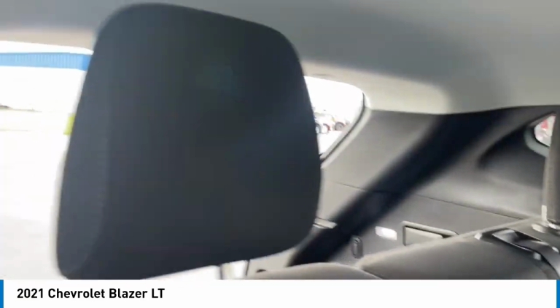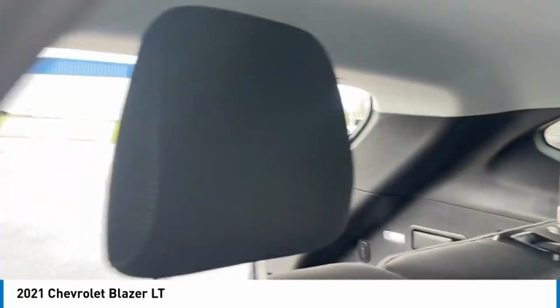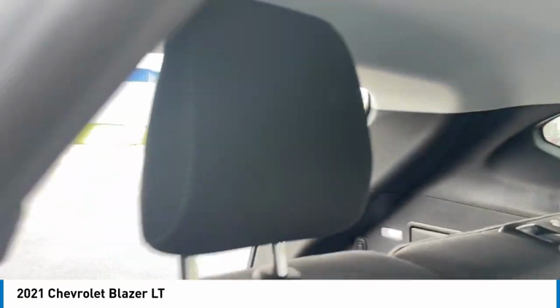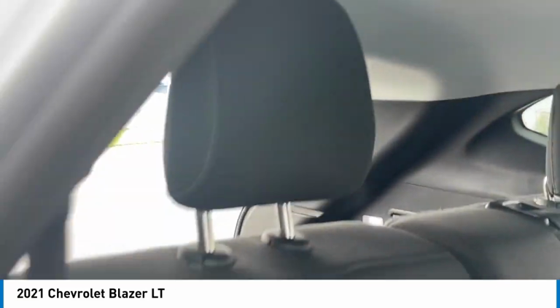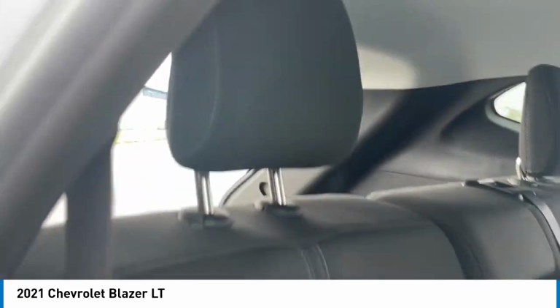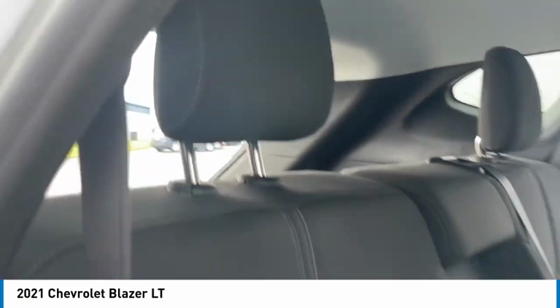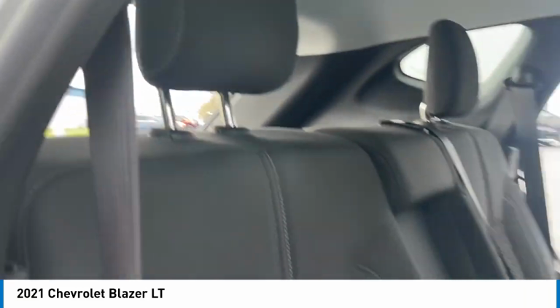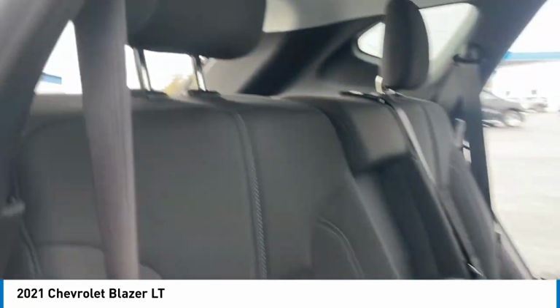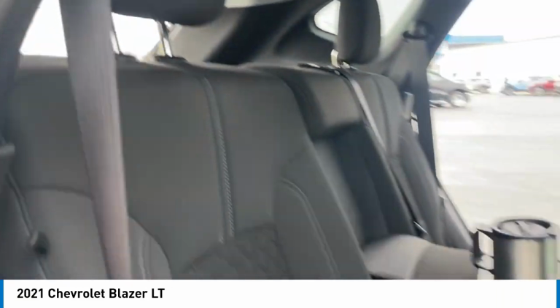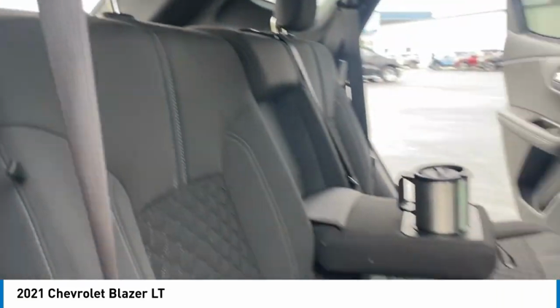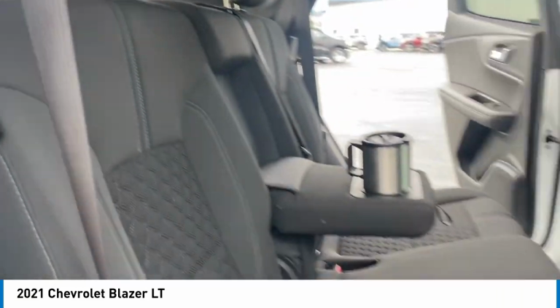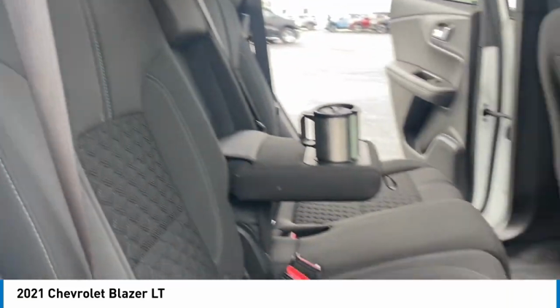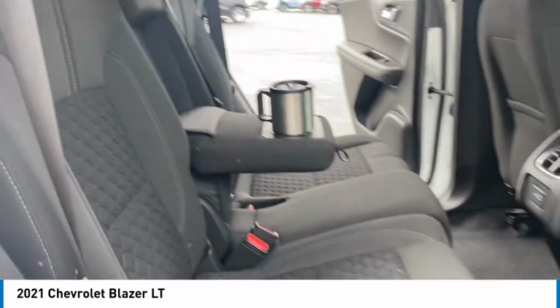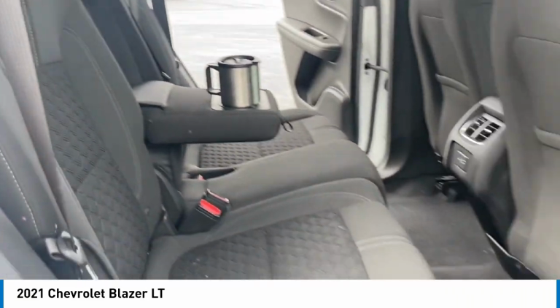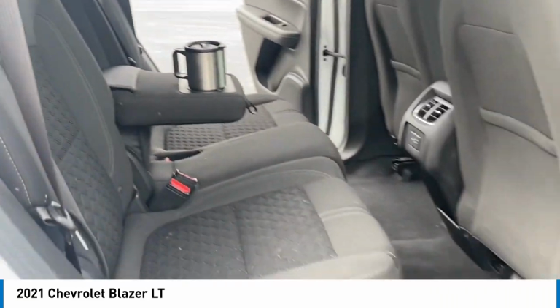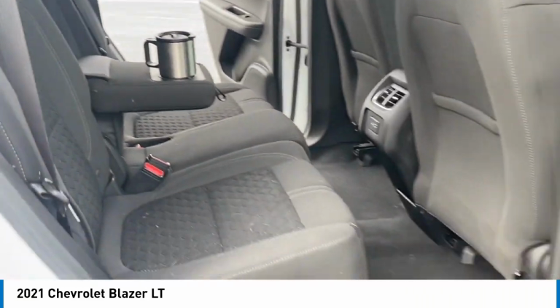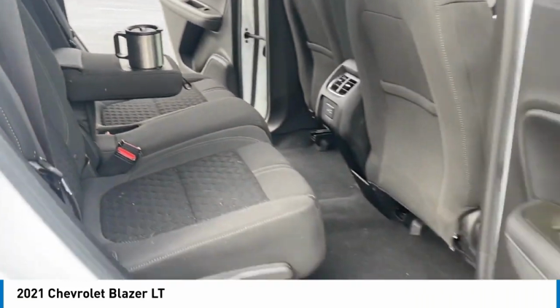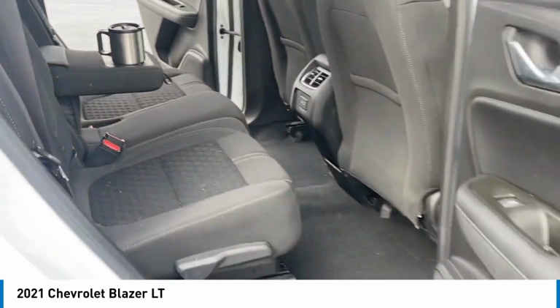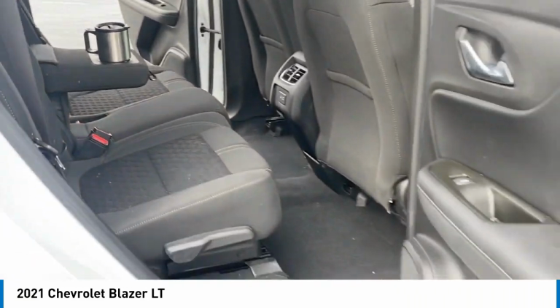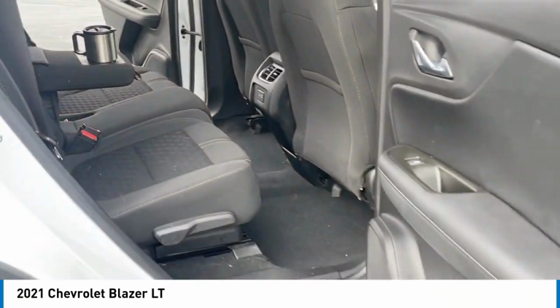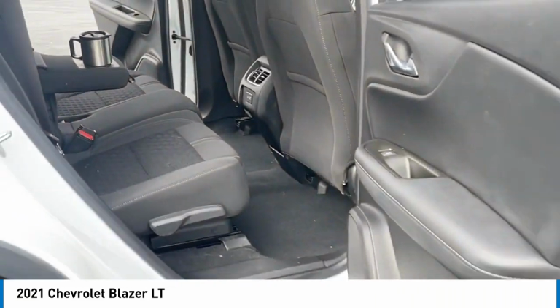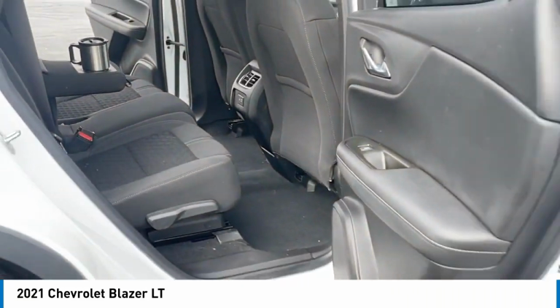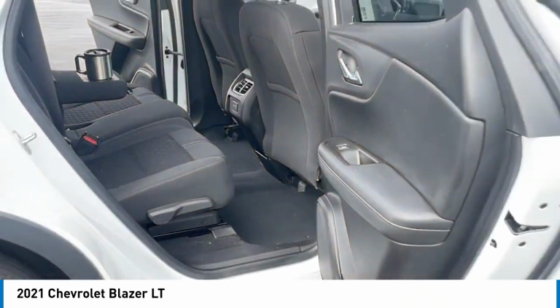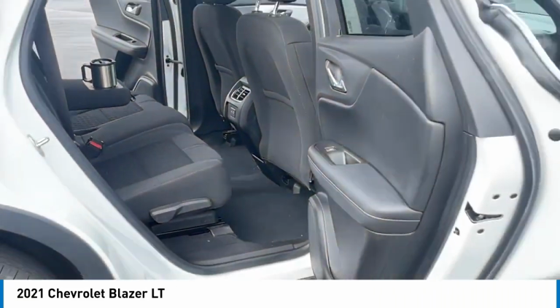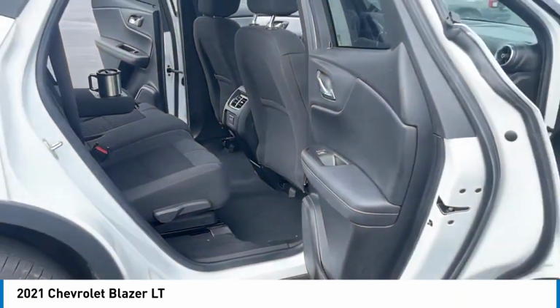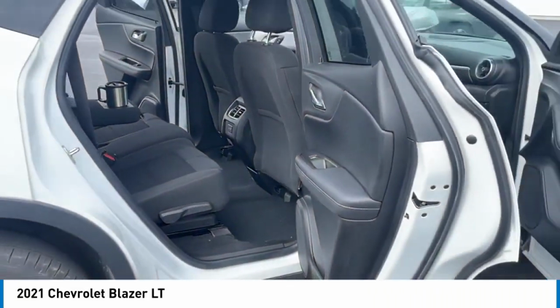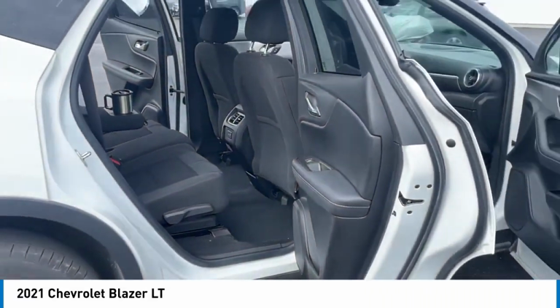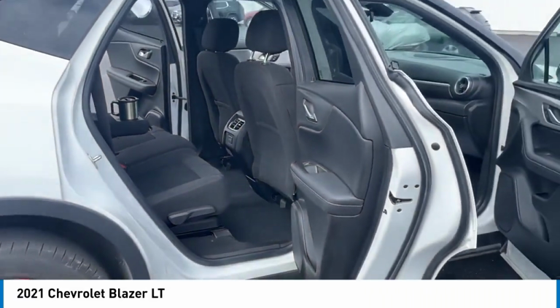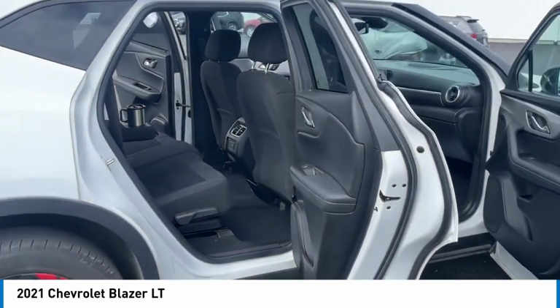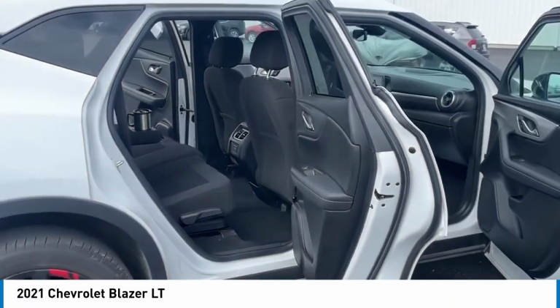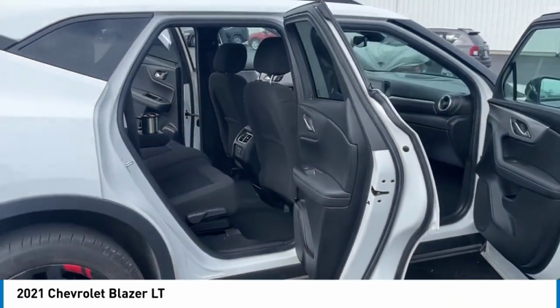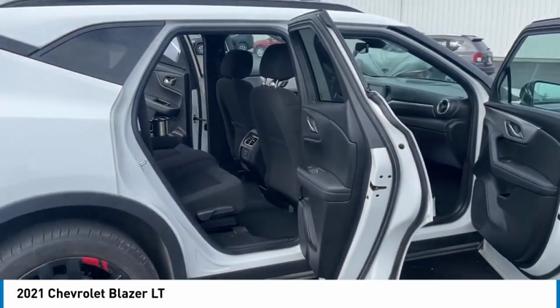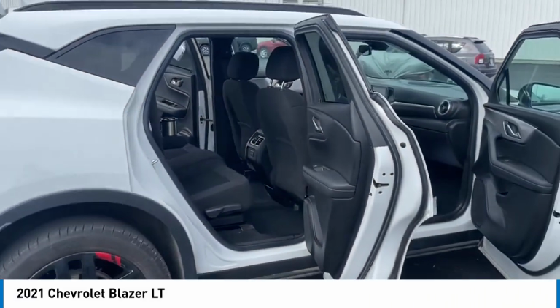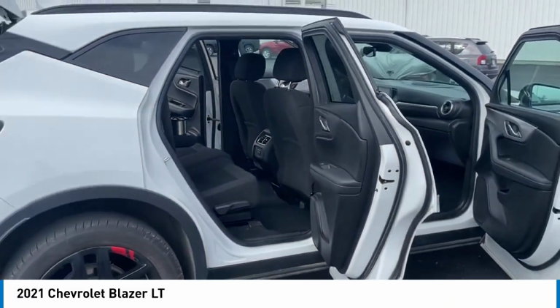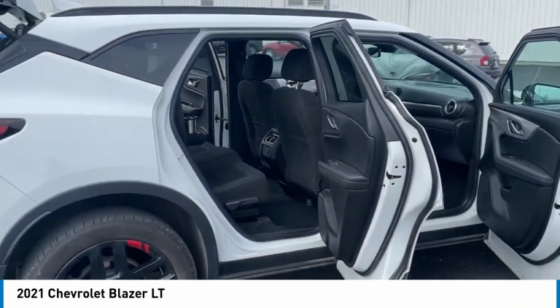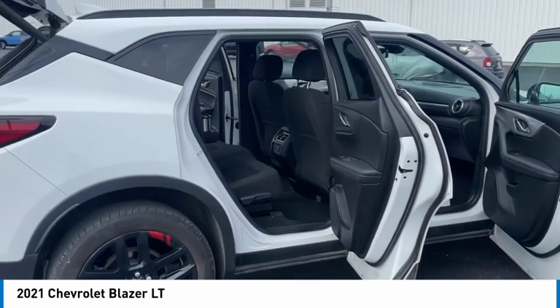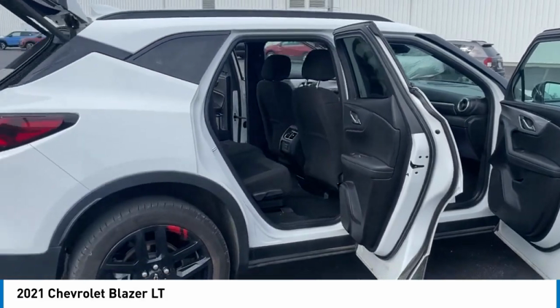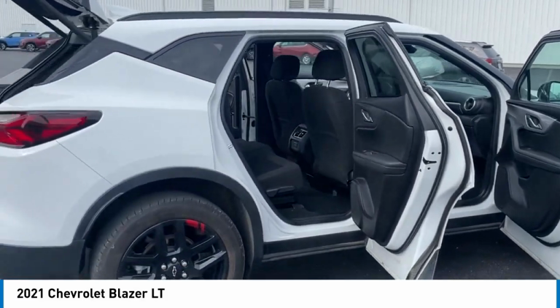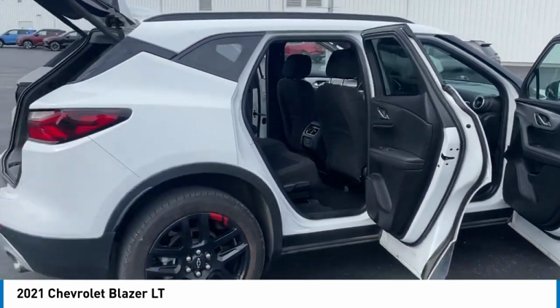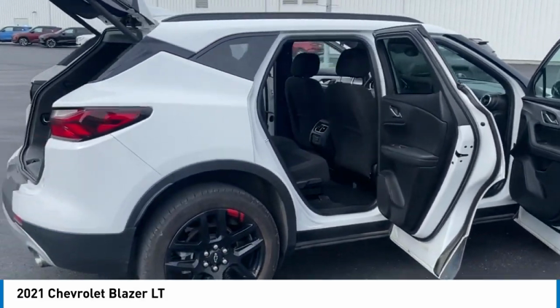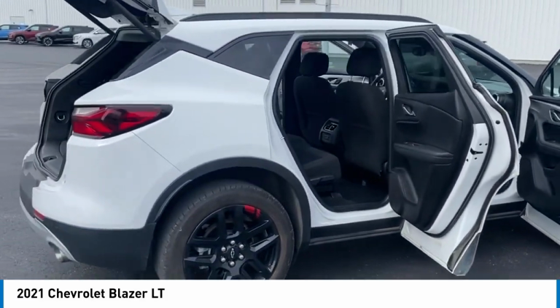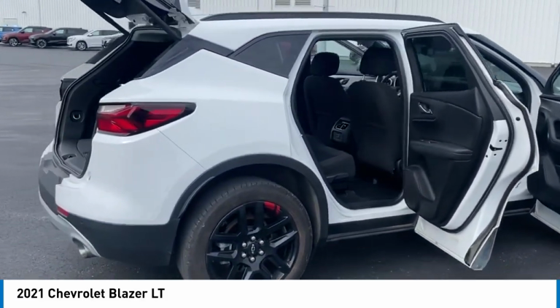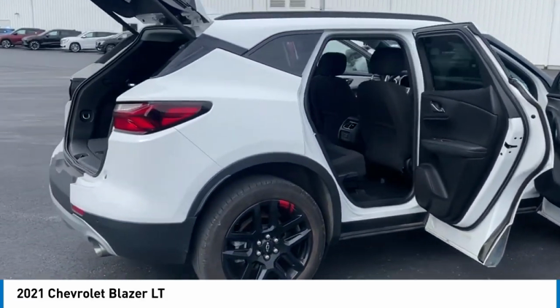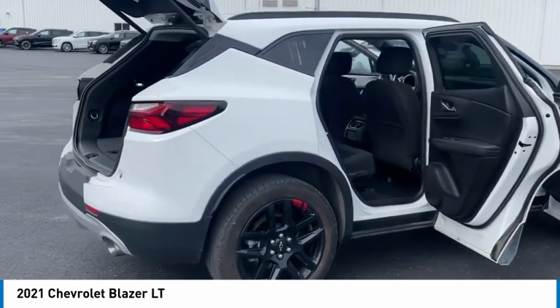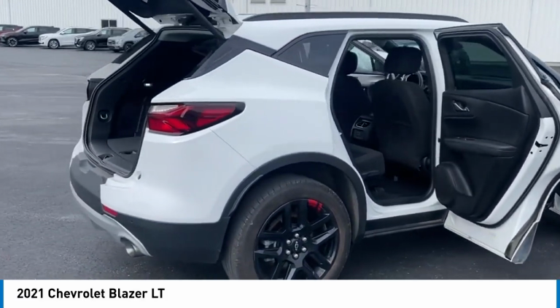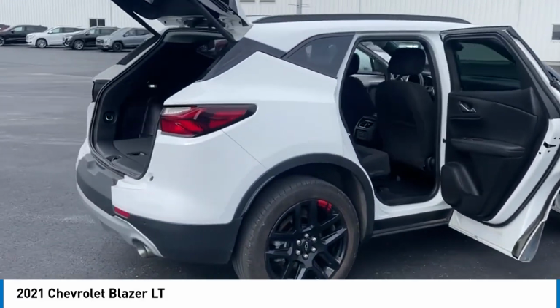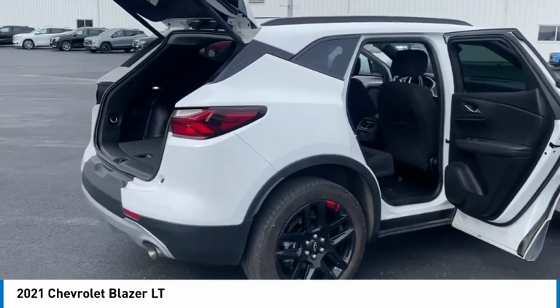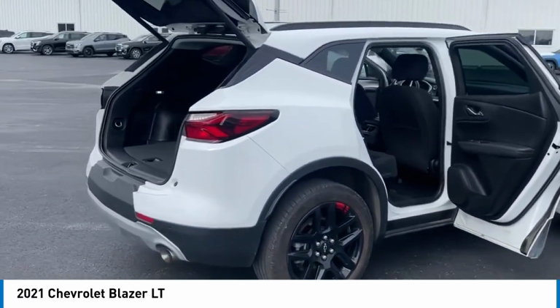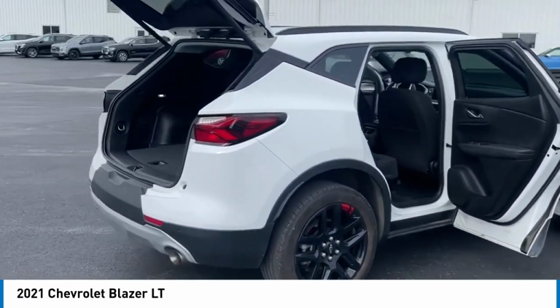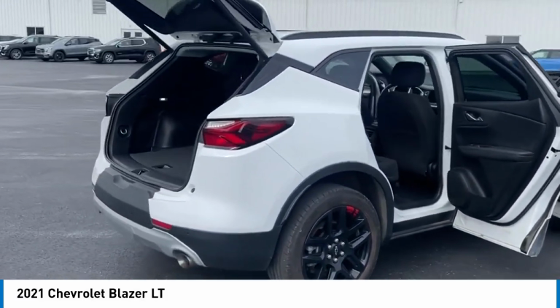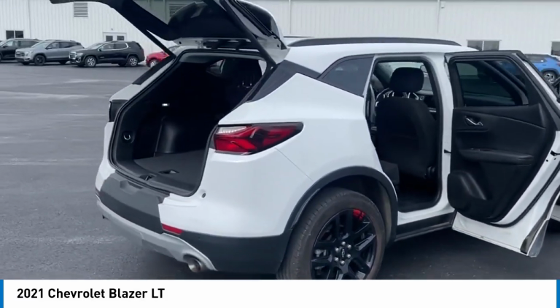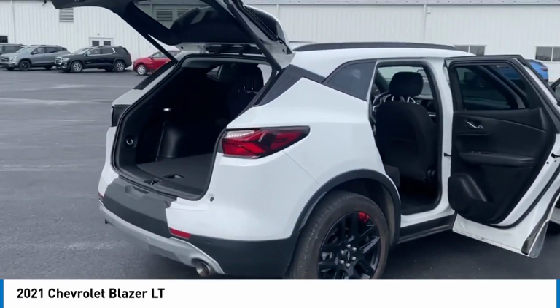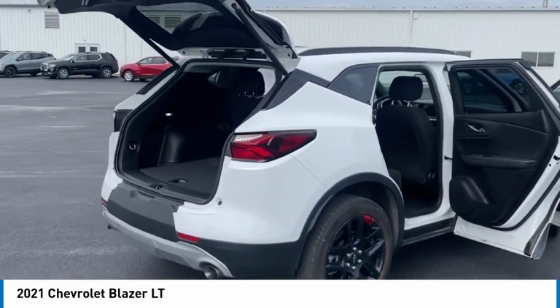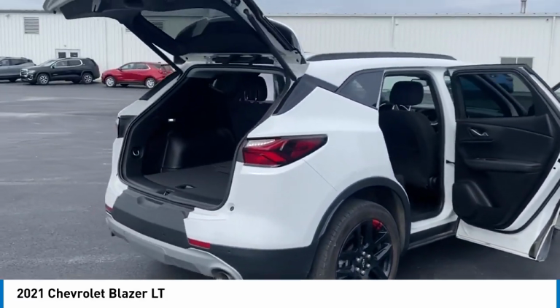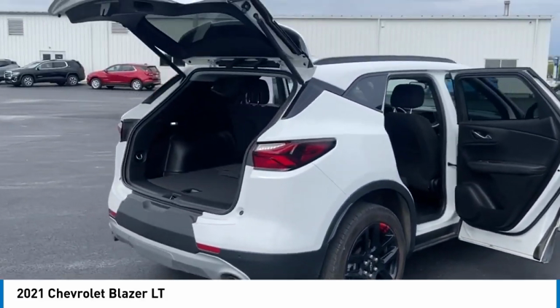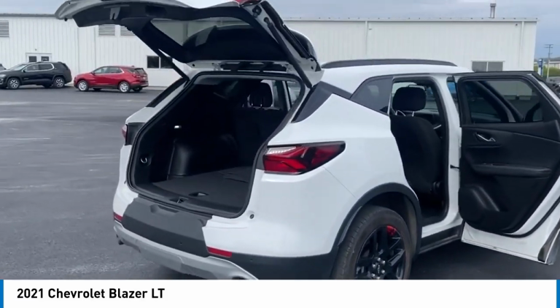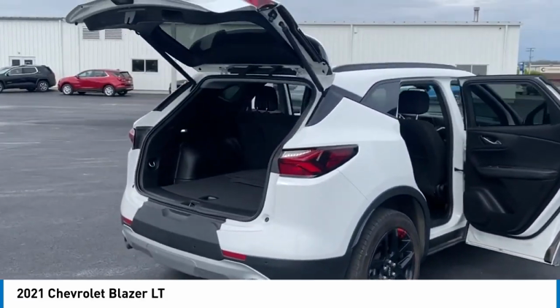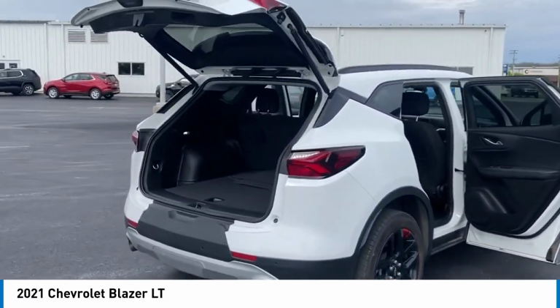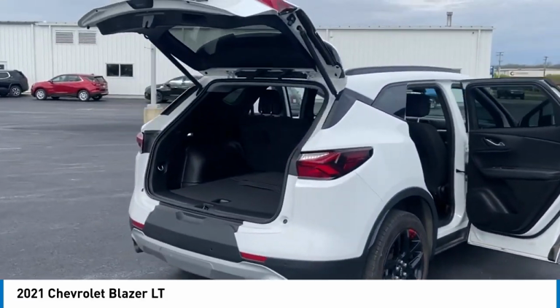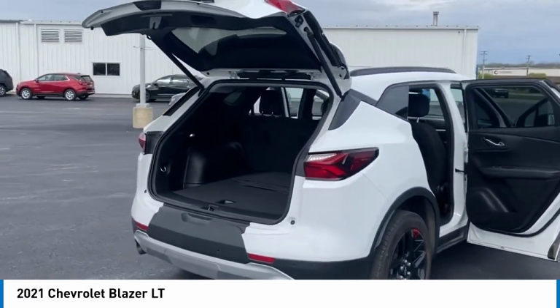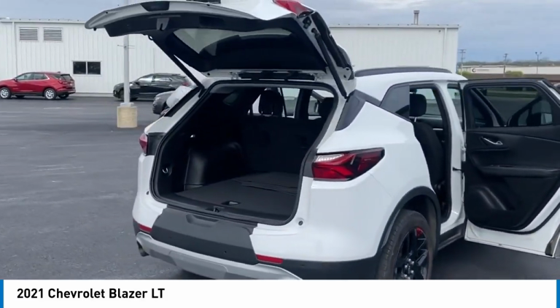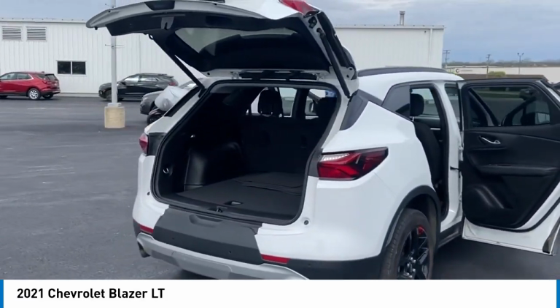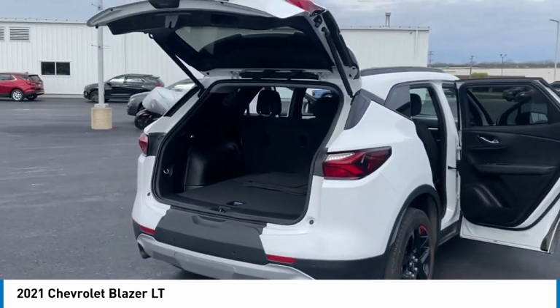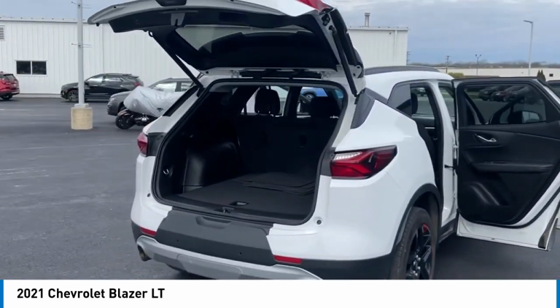Four-wheel disc brakes, electronic stability control, traction control, rear window defroster, and rear window wiper.